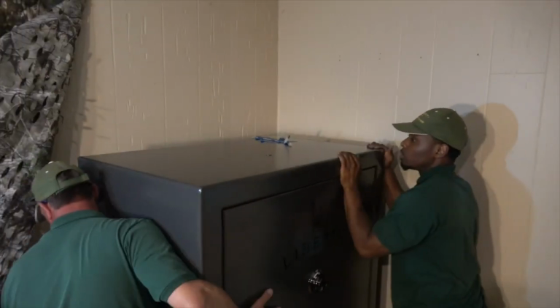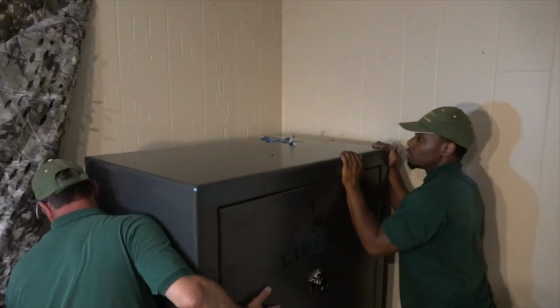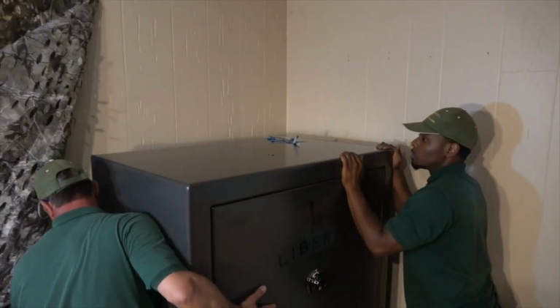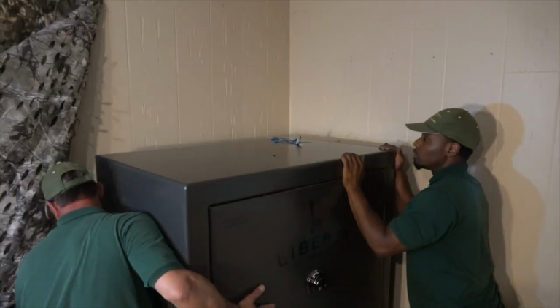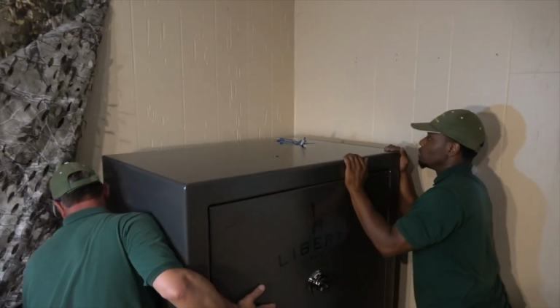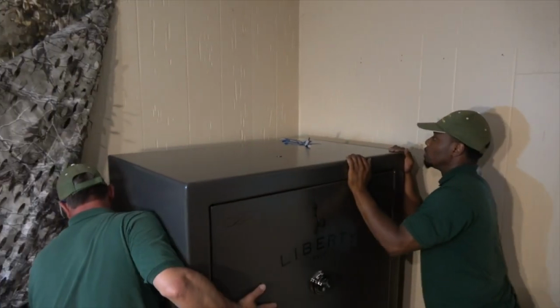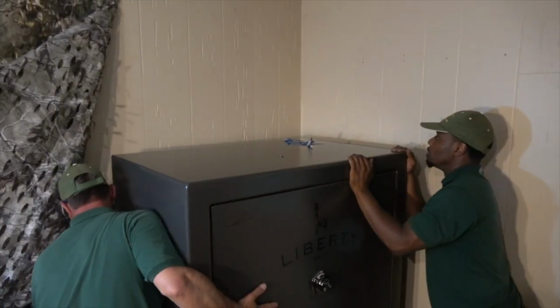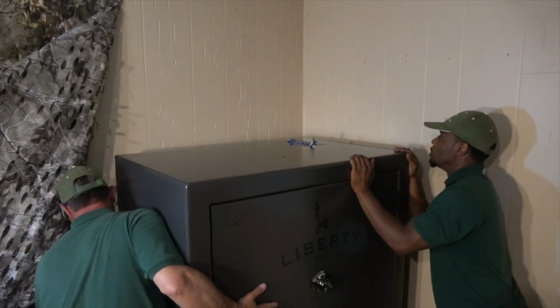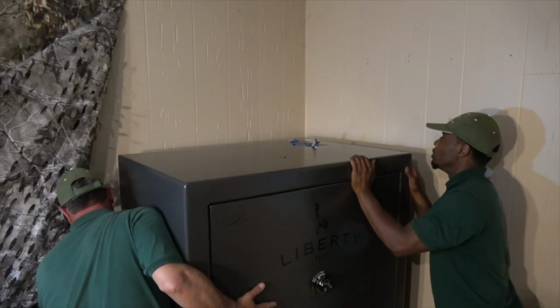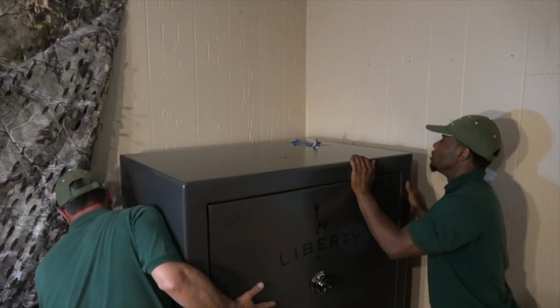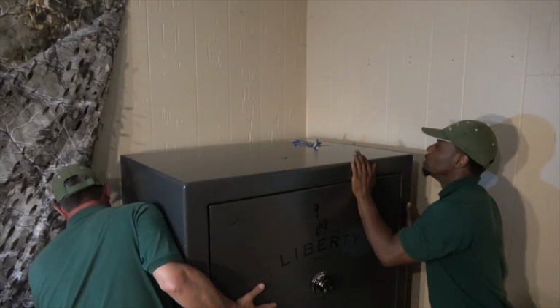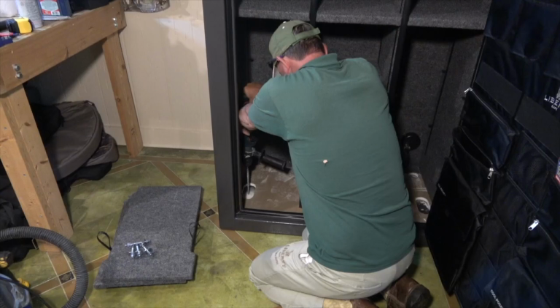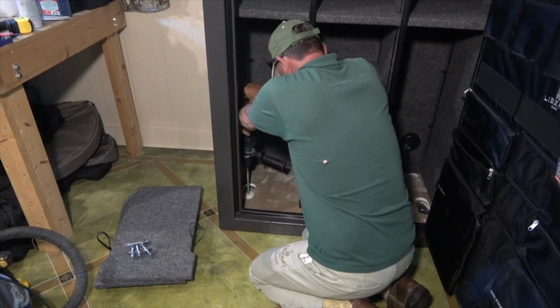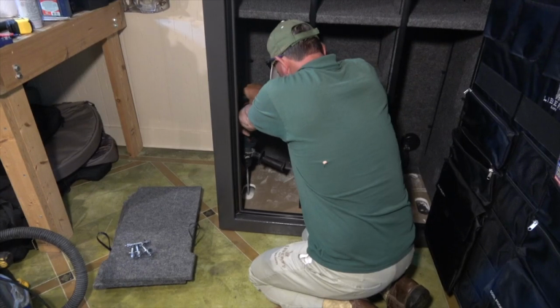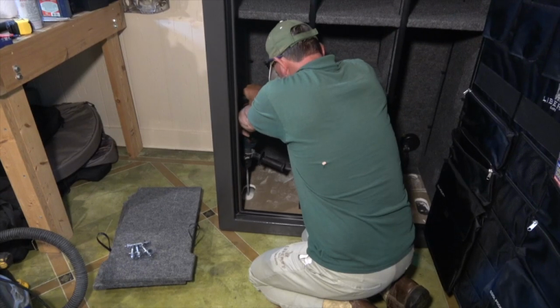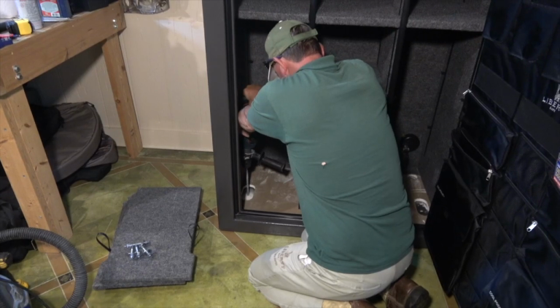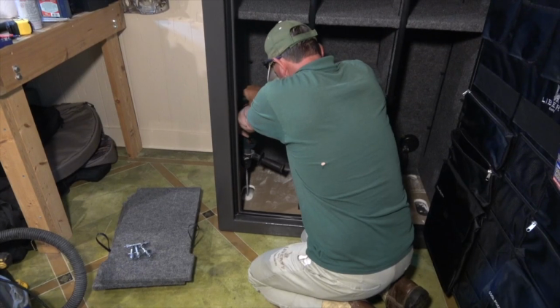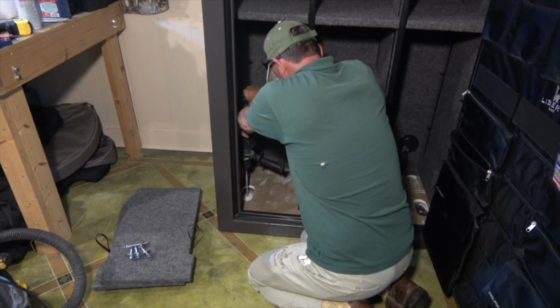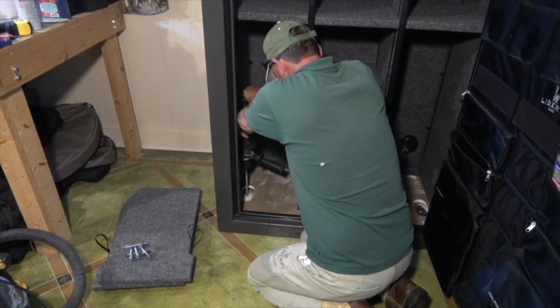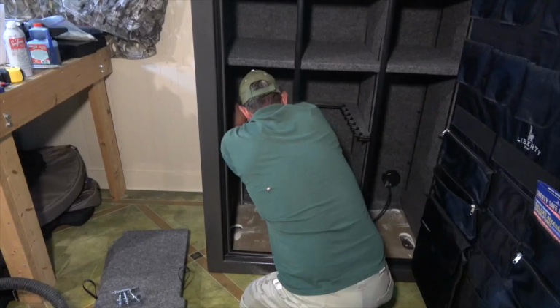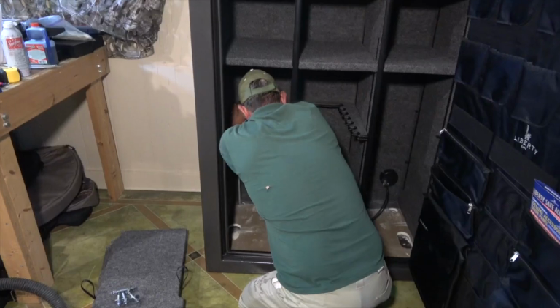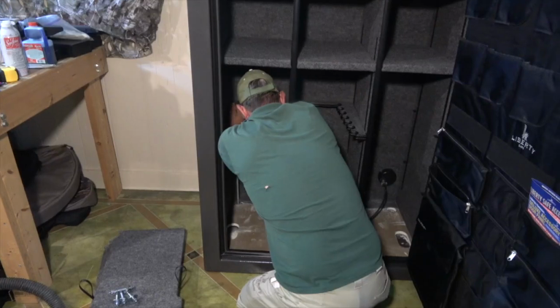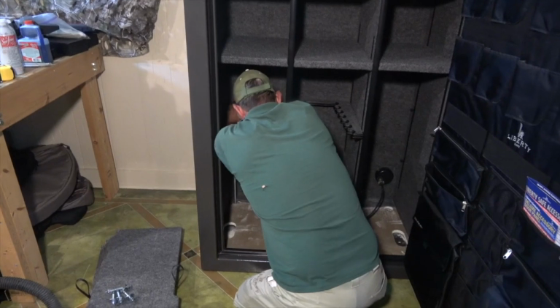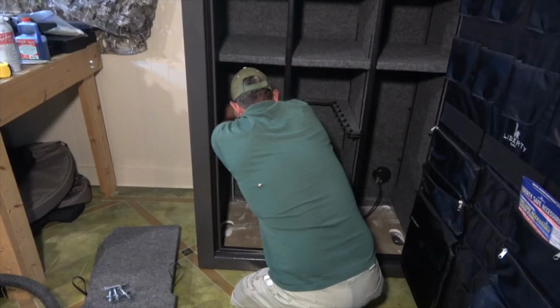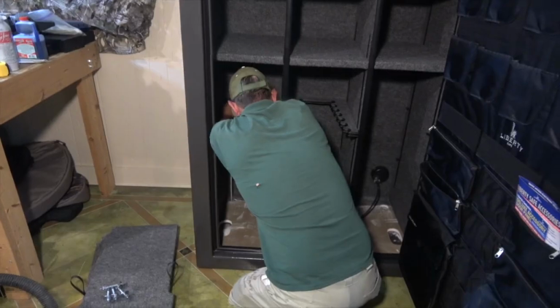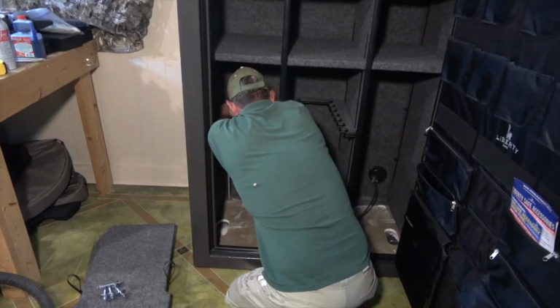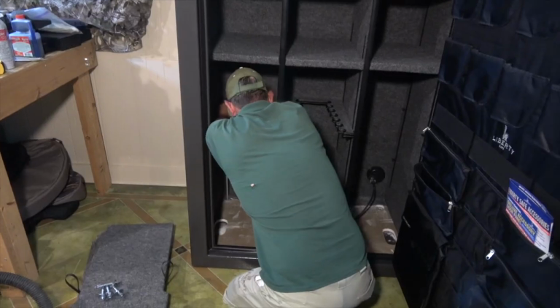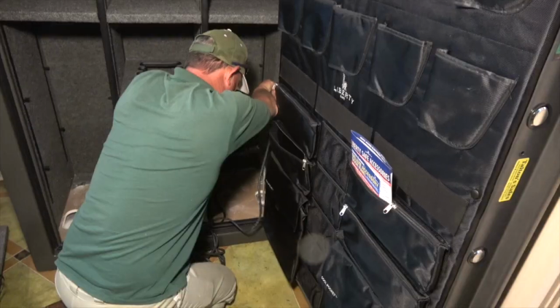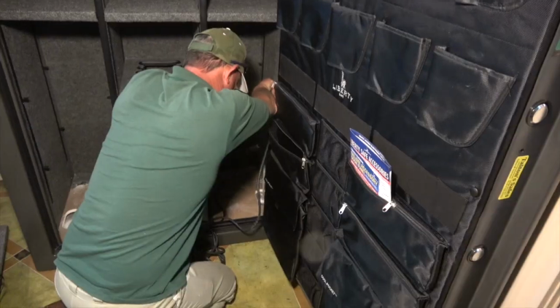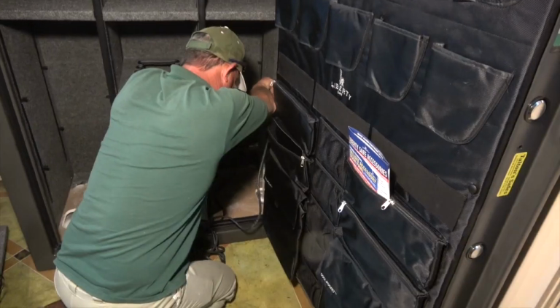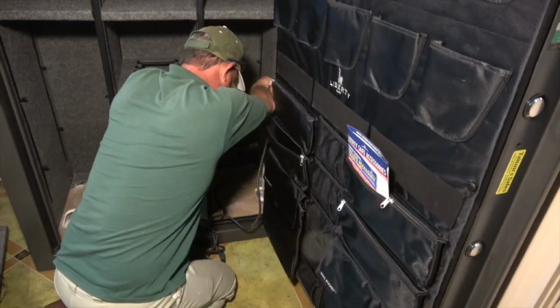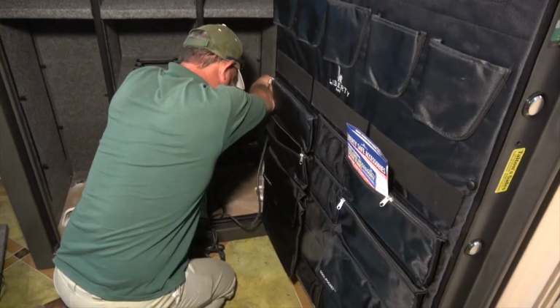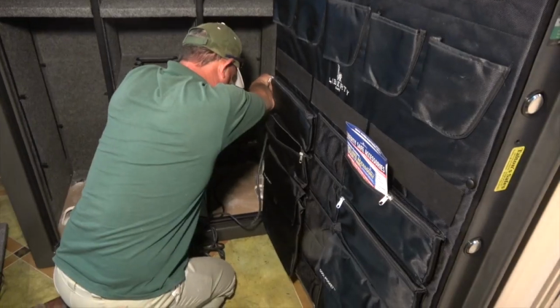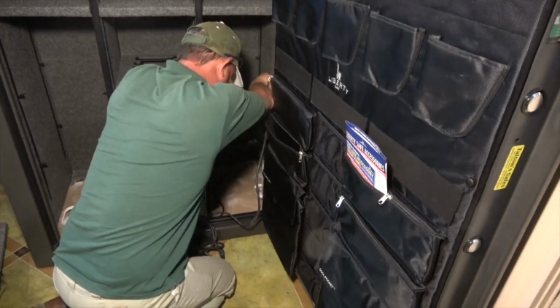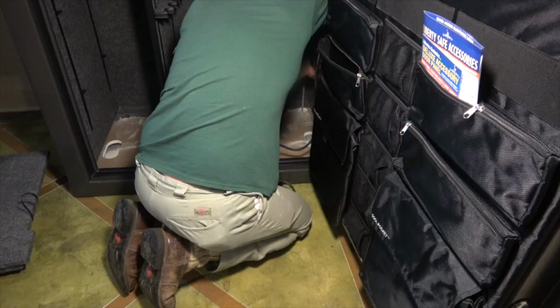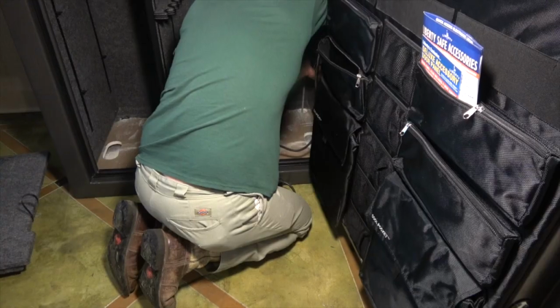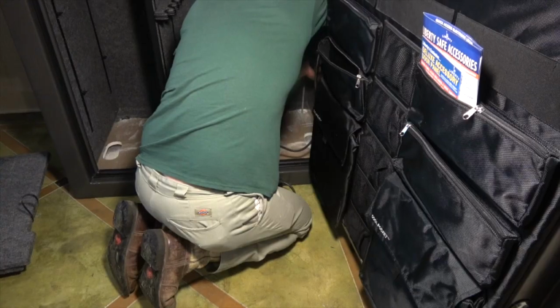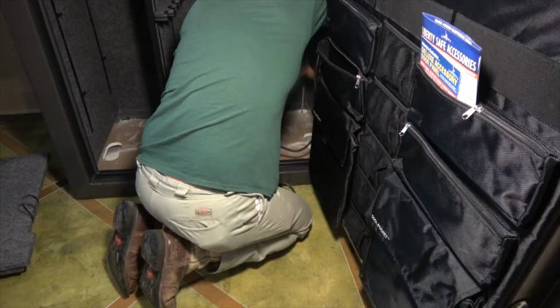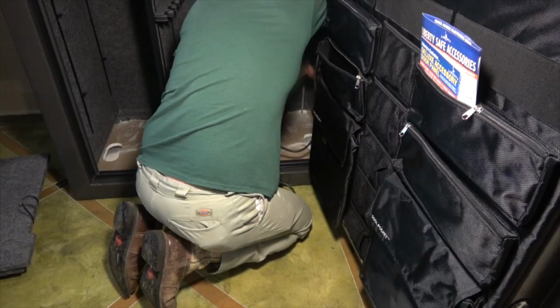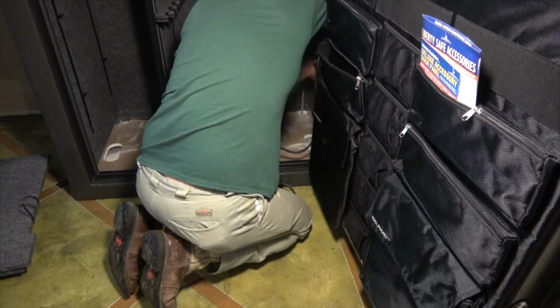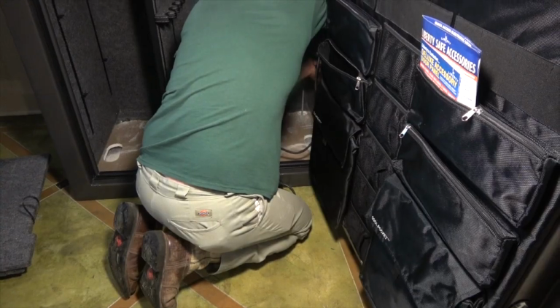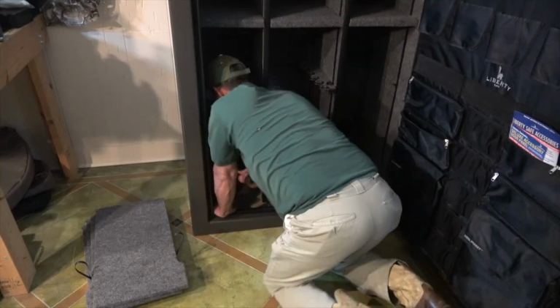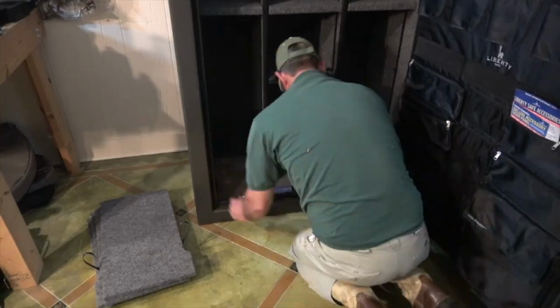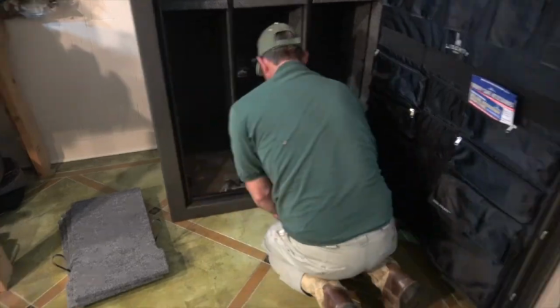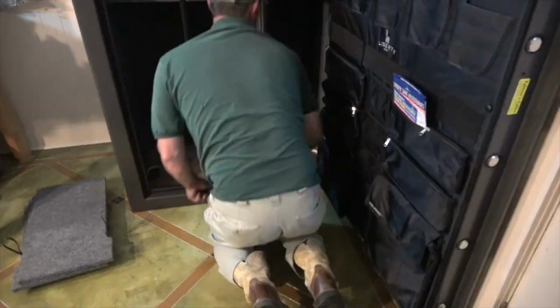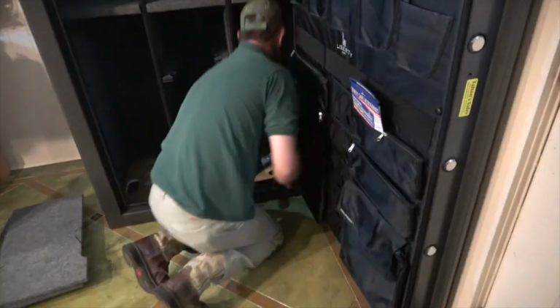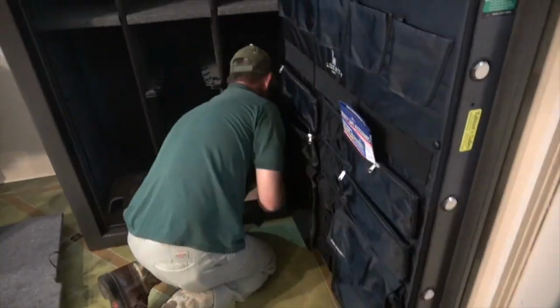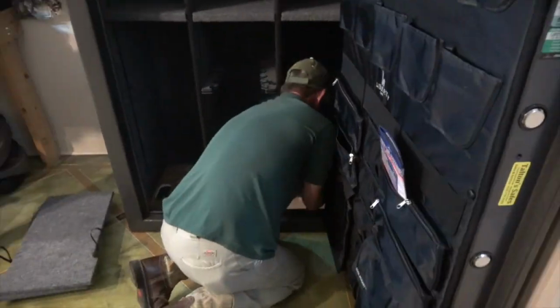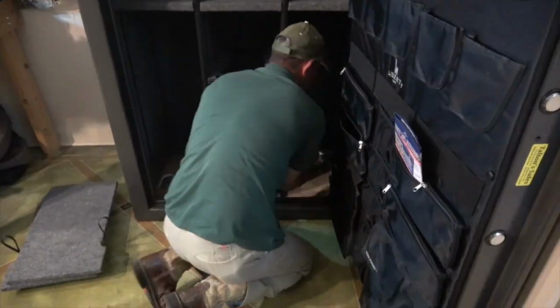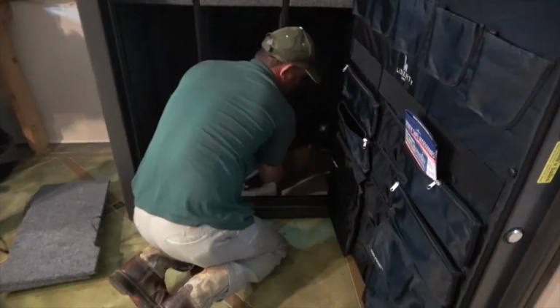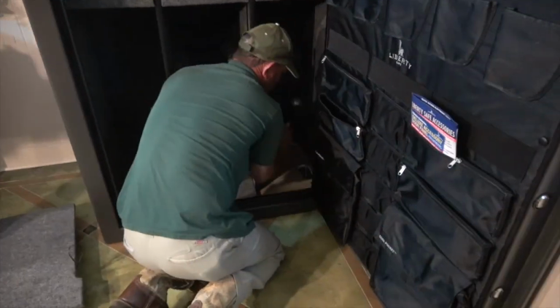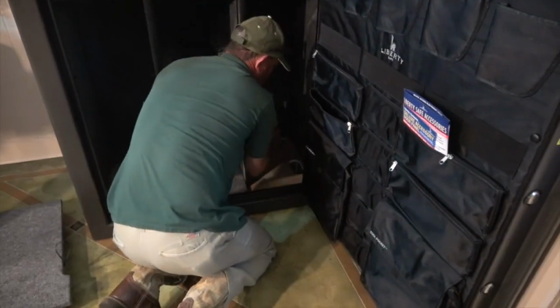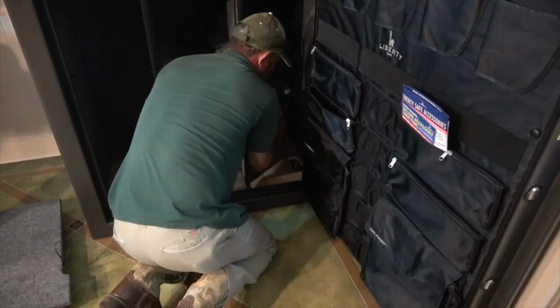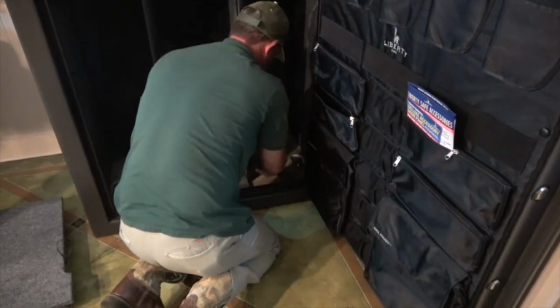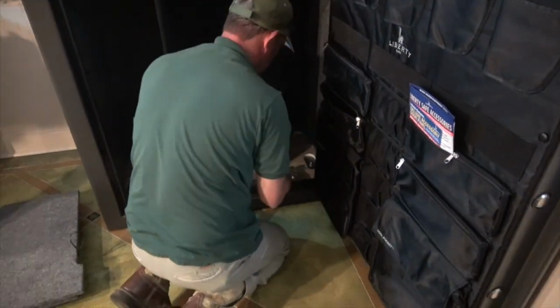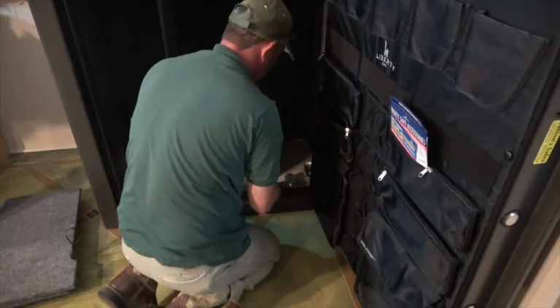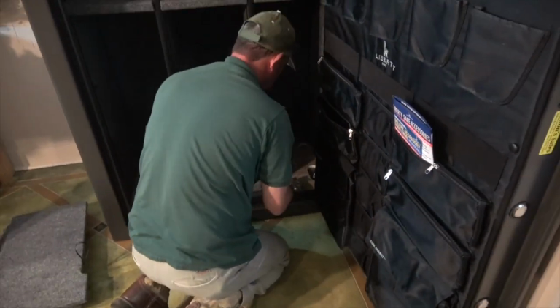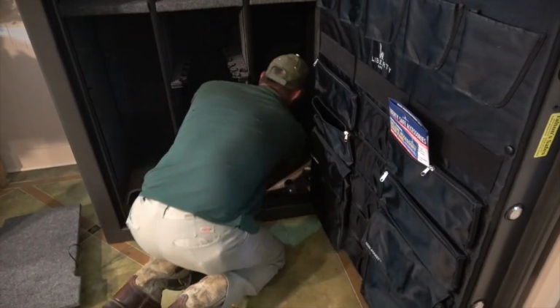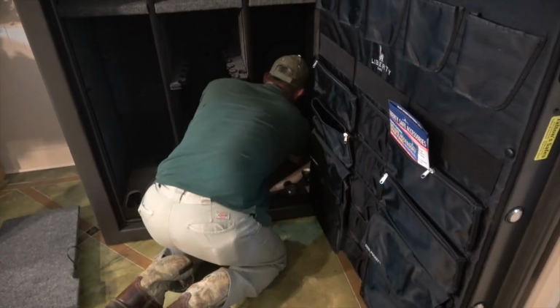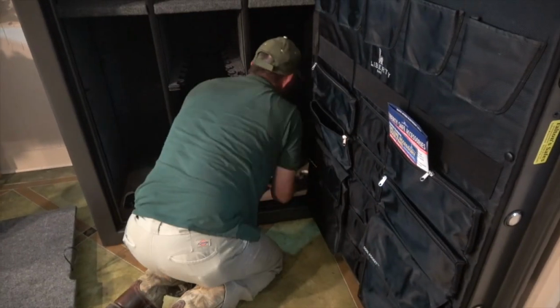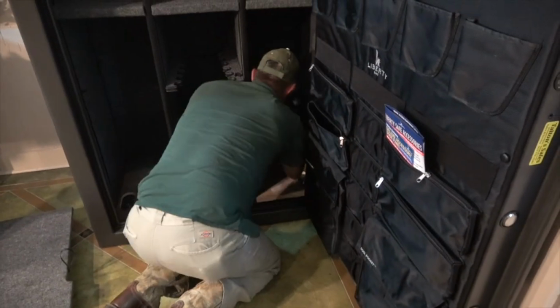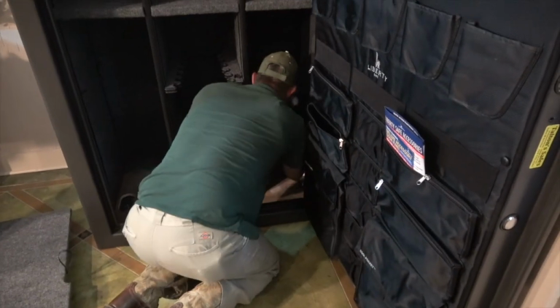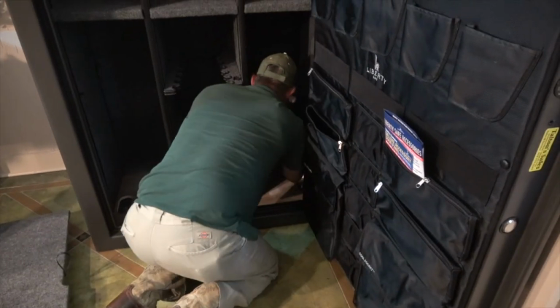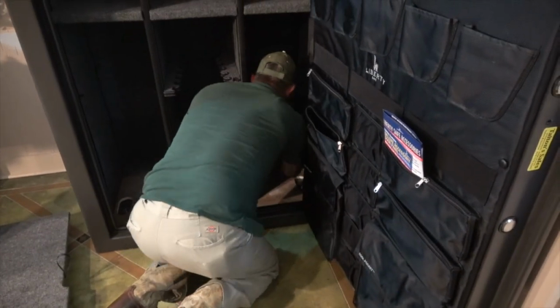And based on their white glove delivery and installation, I'm already extremely impressed. What else does buying a Liberty Fatboy mean?